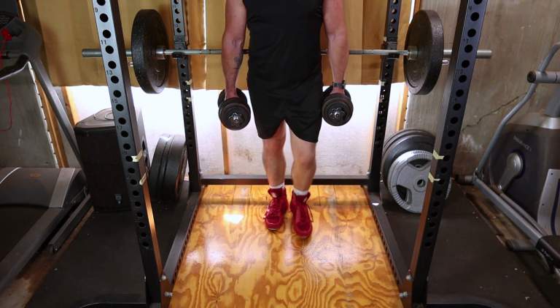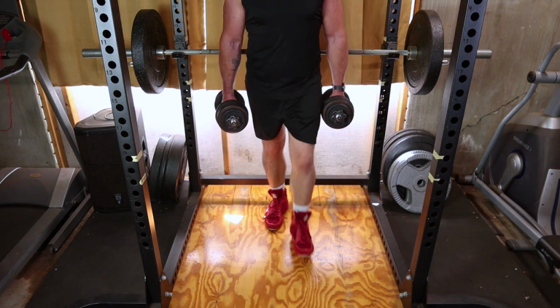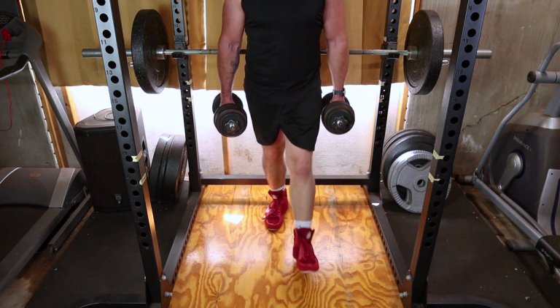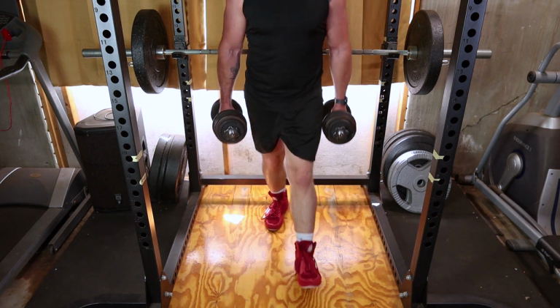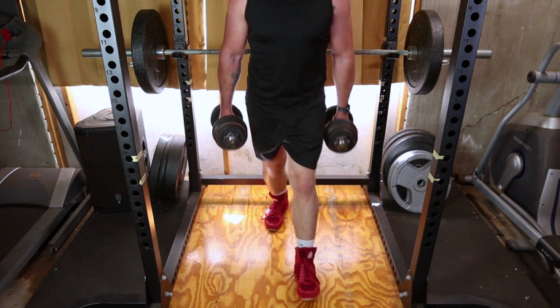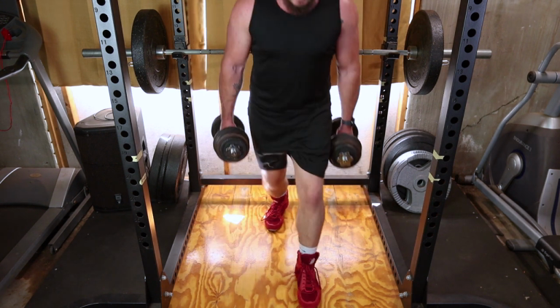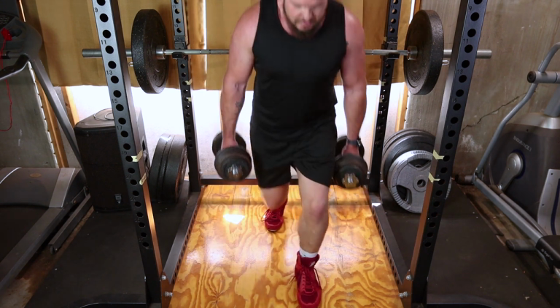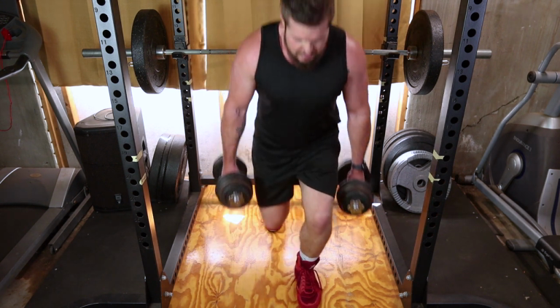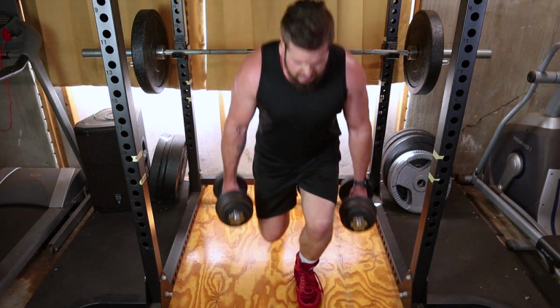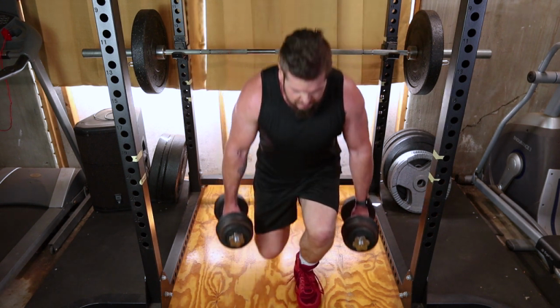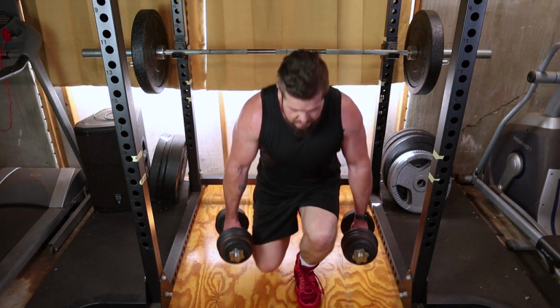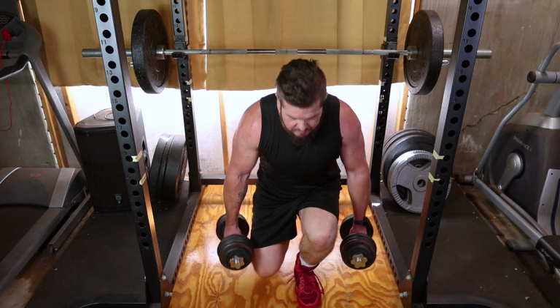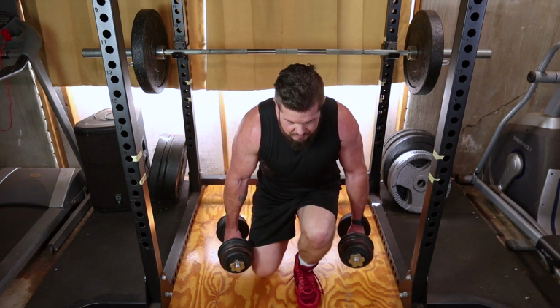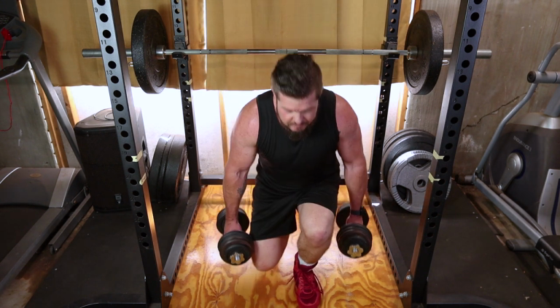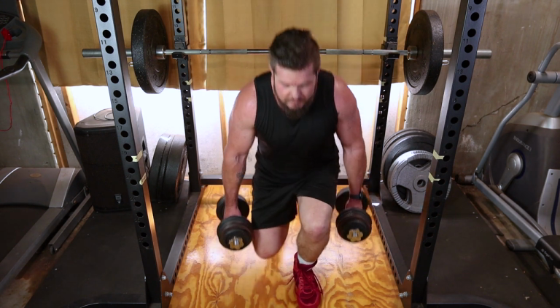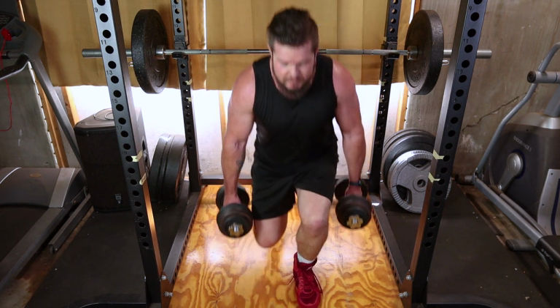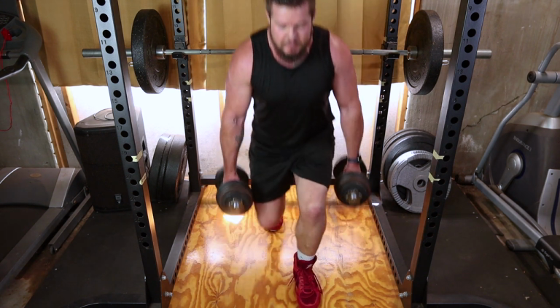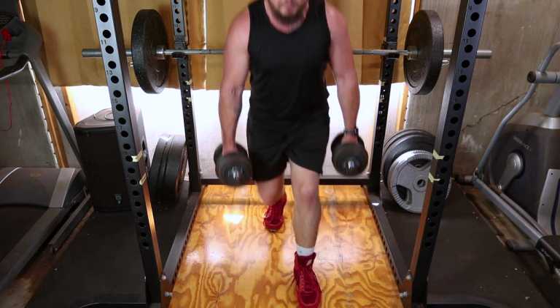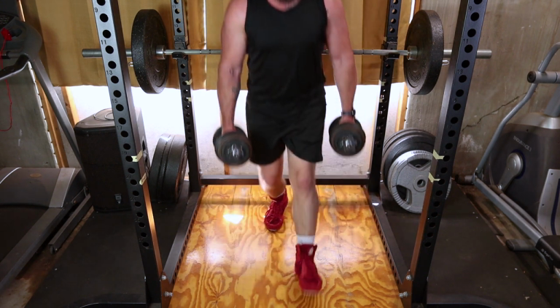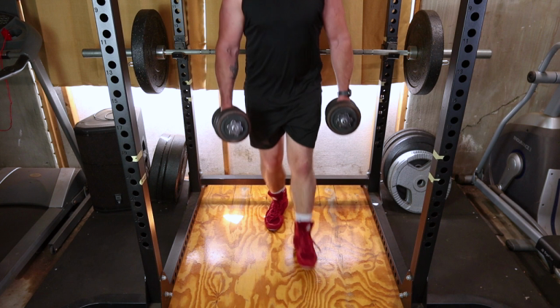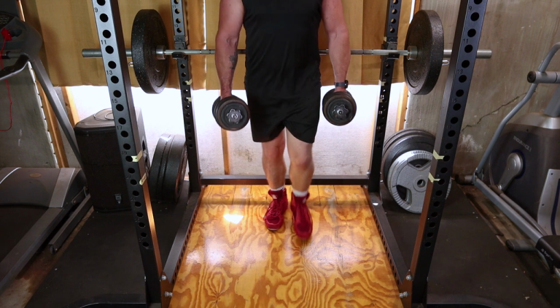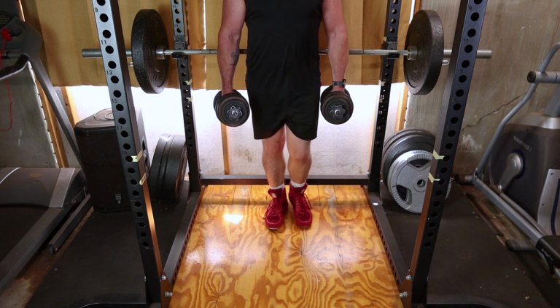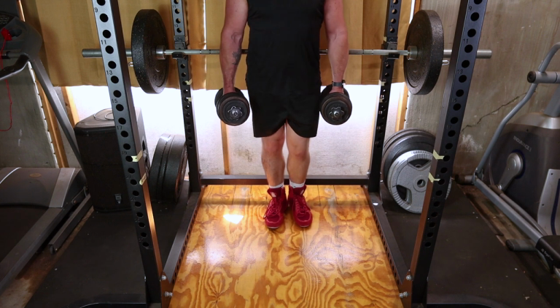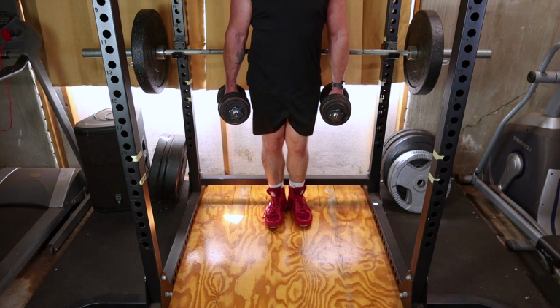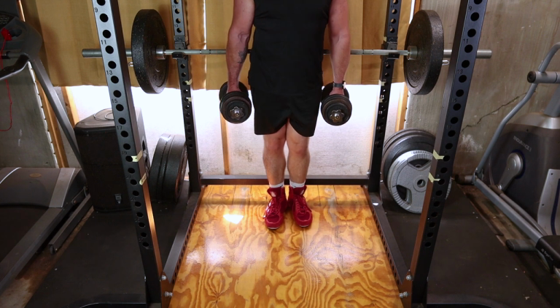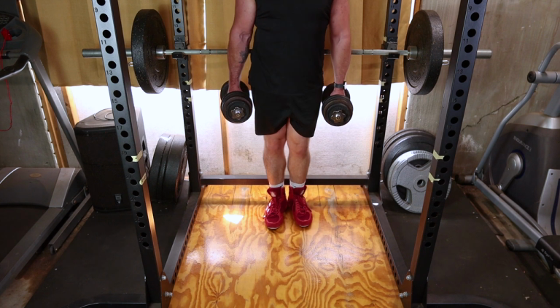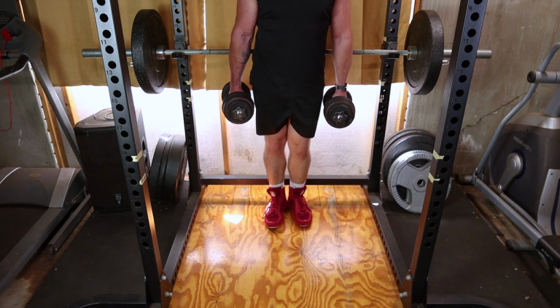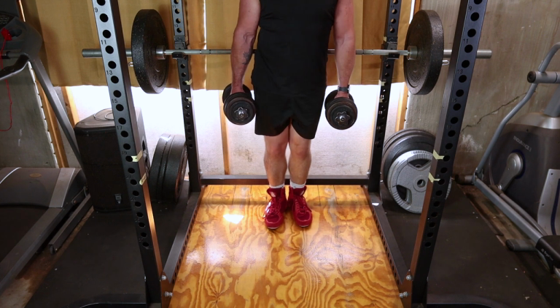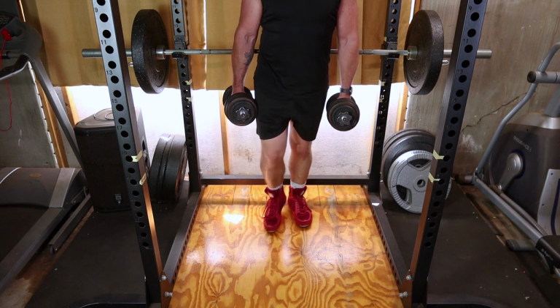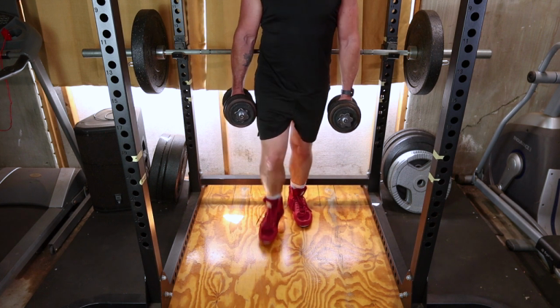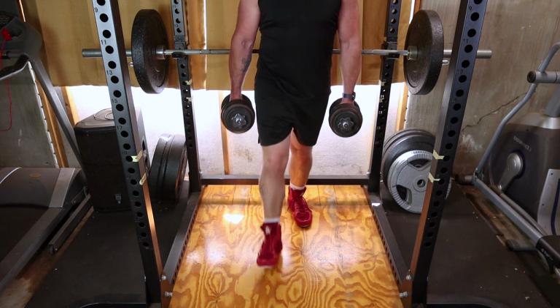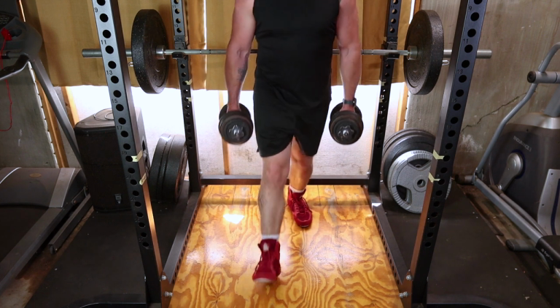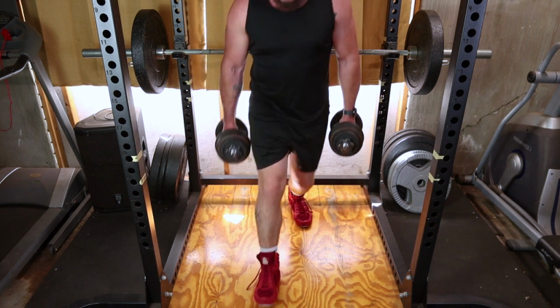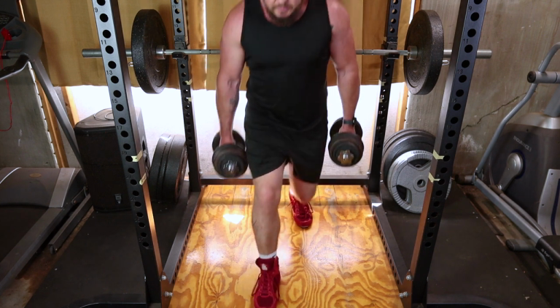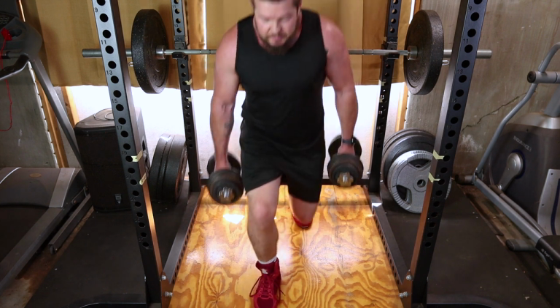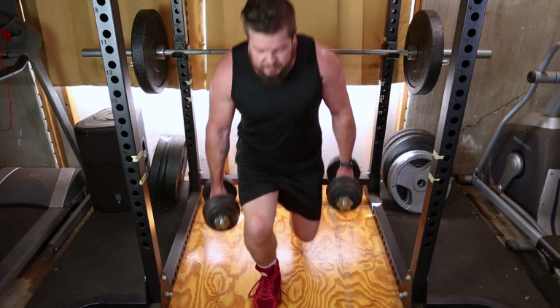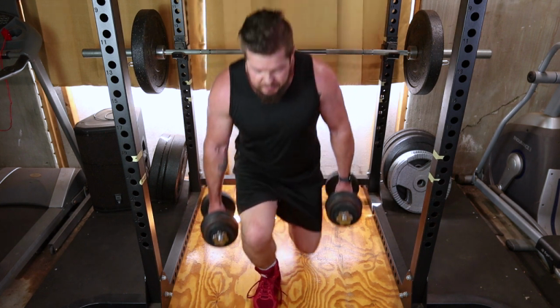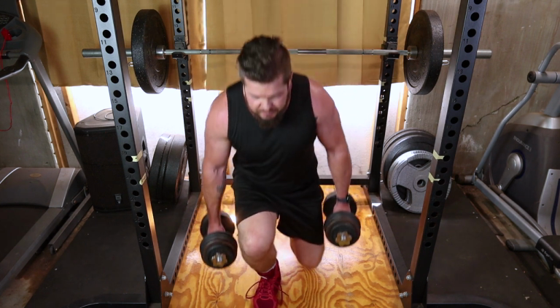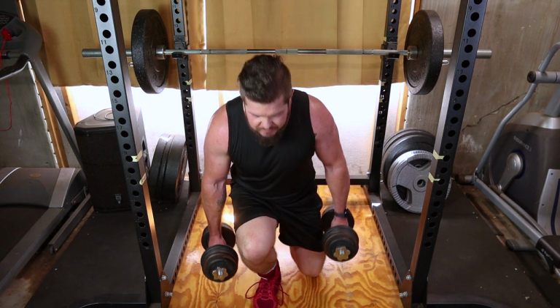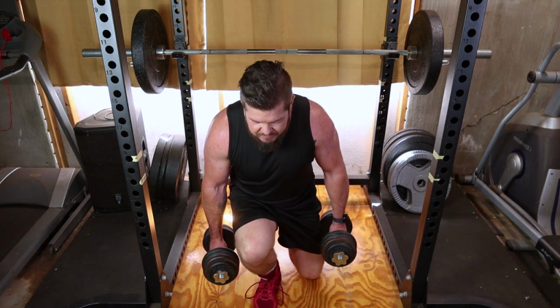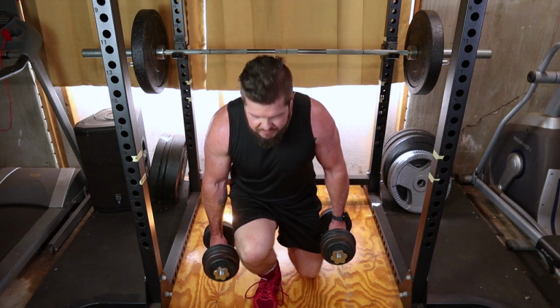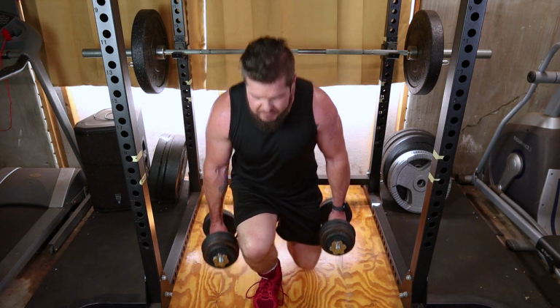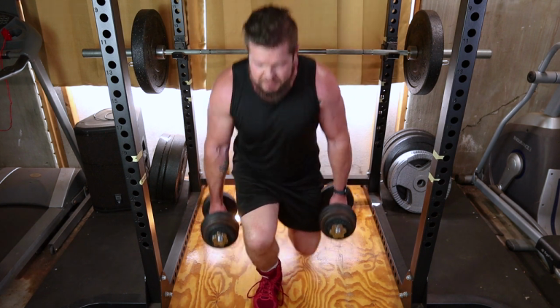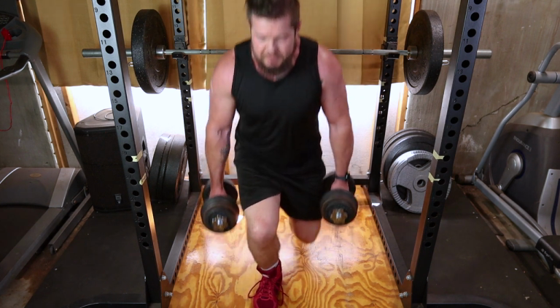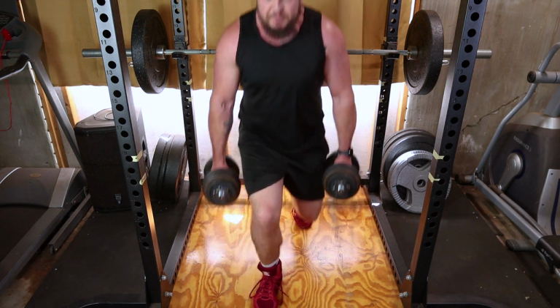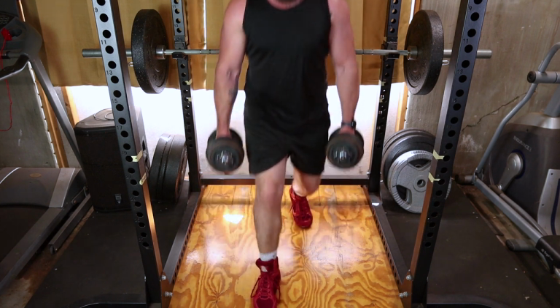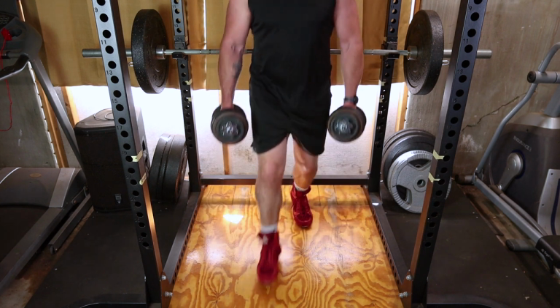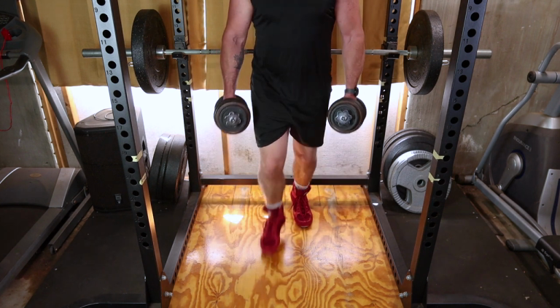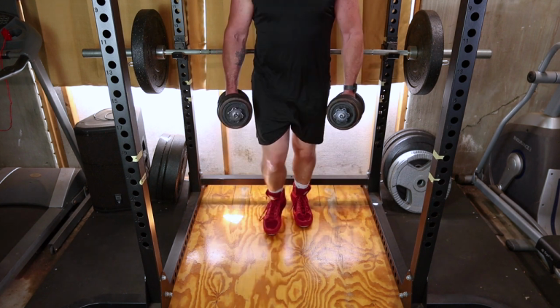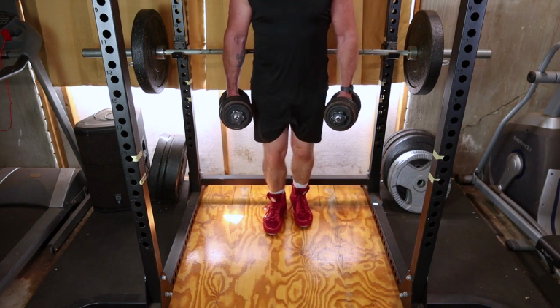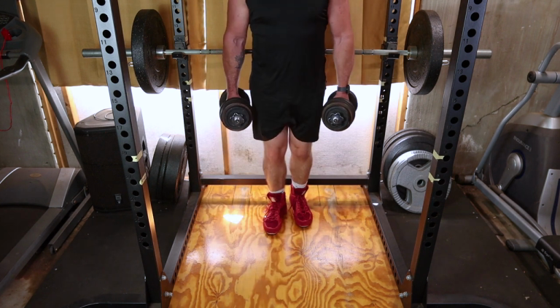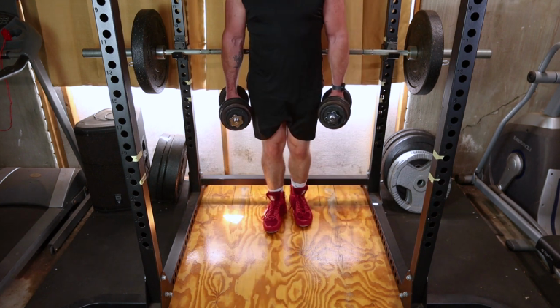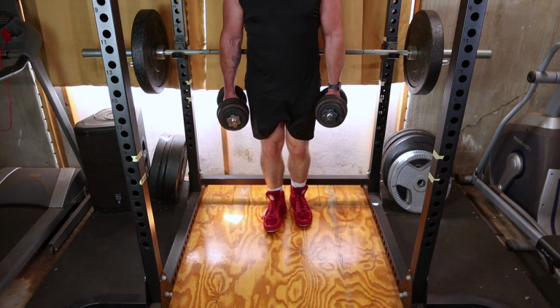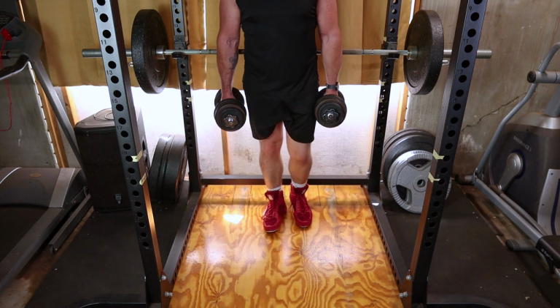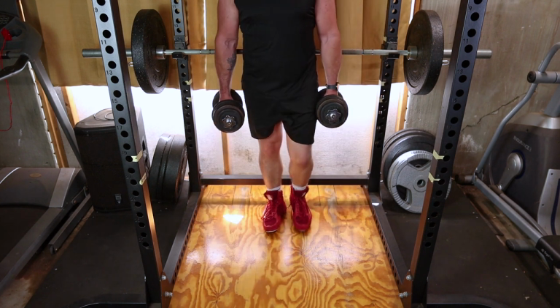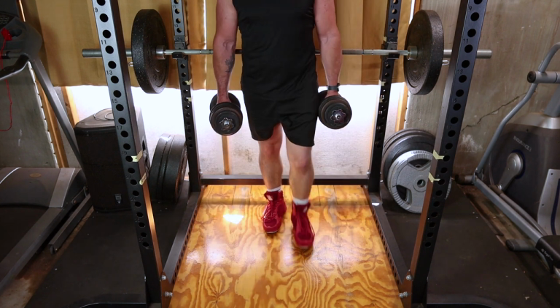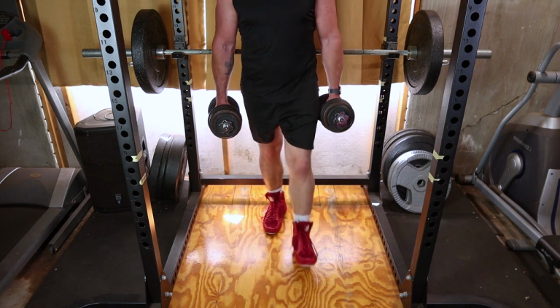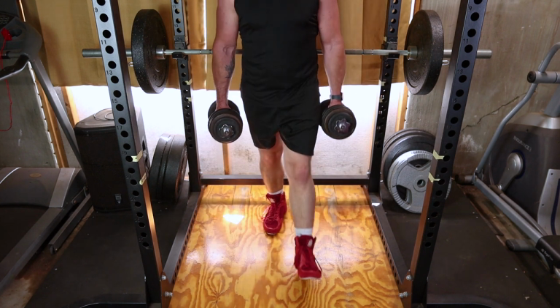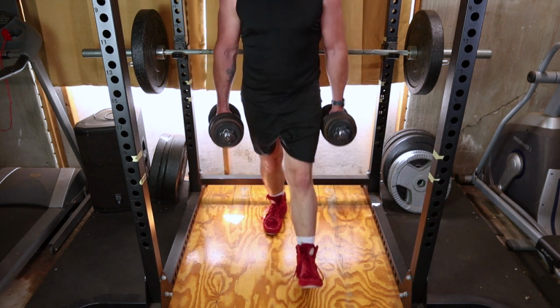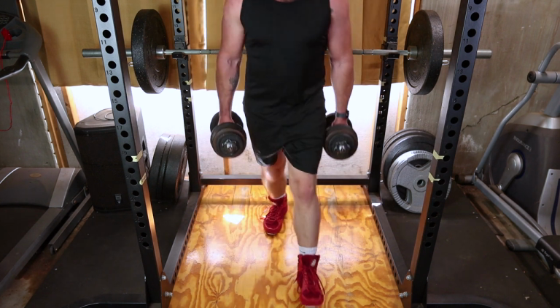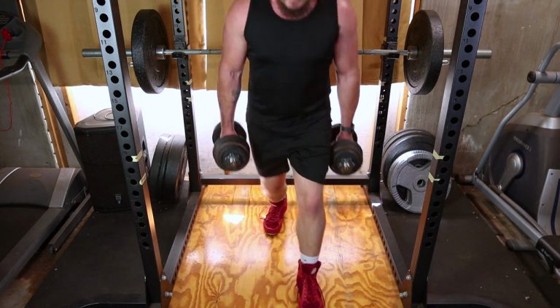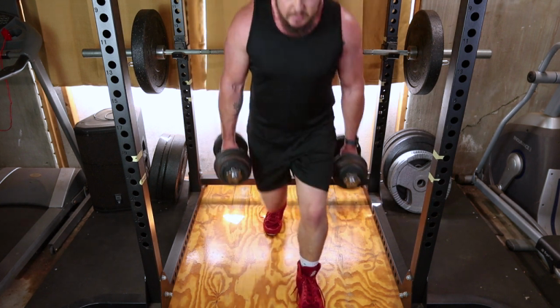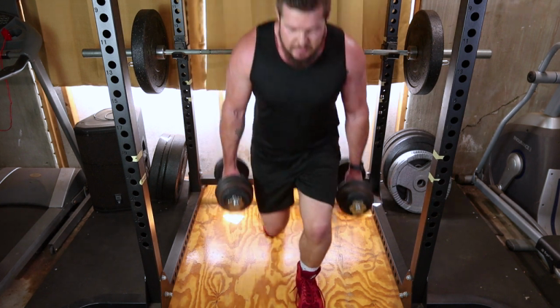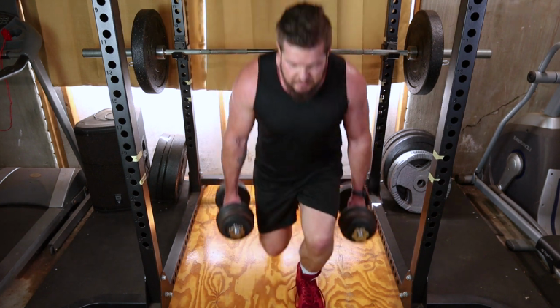Step forward, lower your body, and push back to the starting position. Continue alternating legs for the desired number of repetitions.